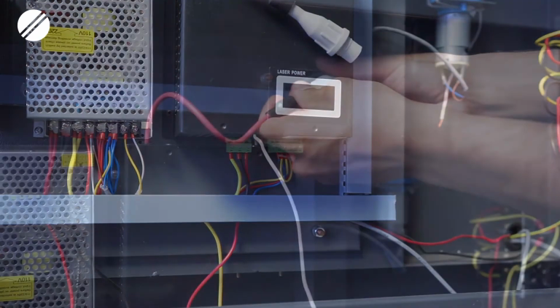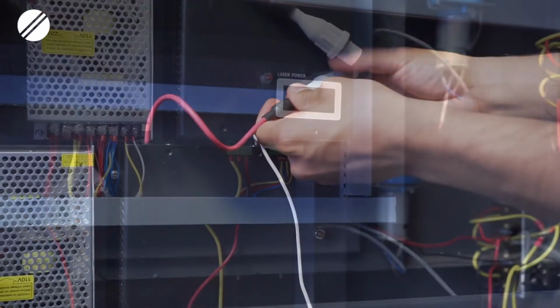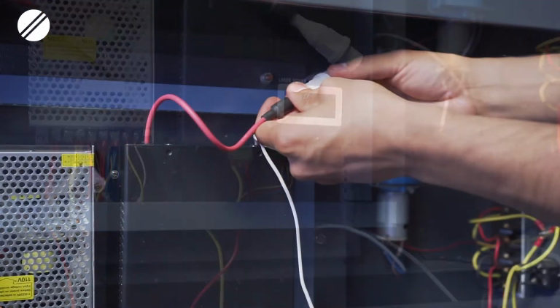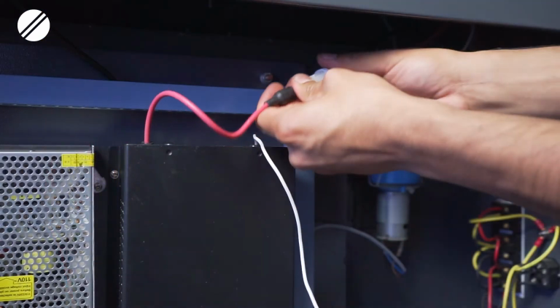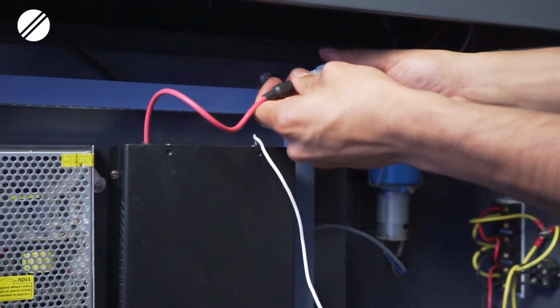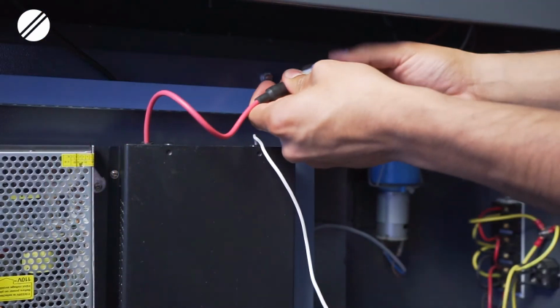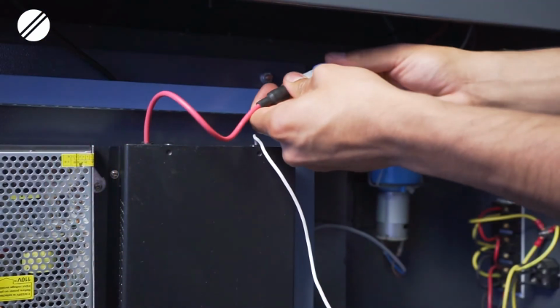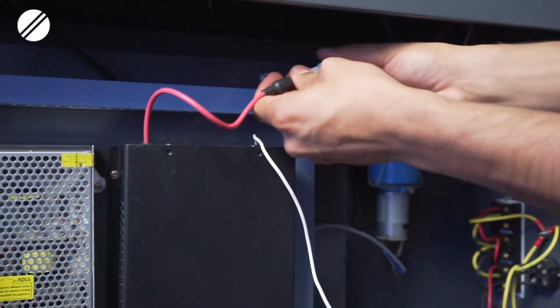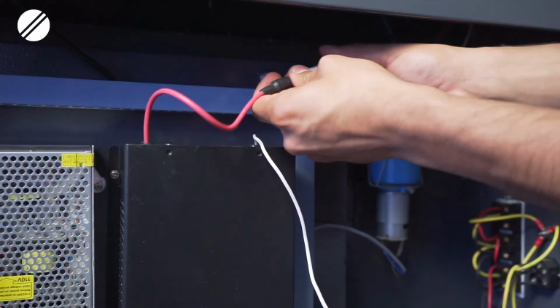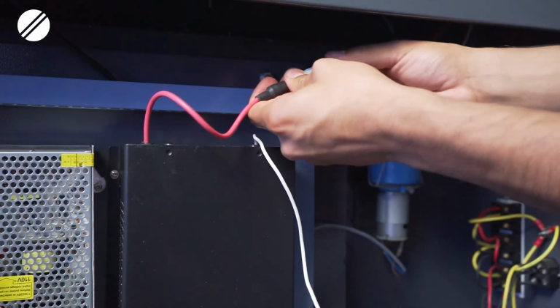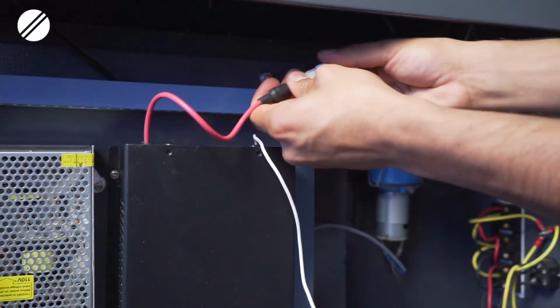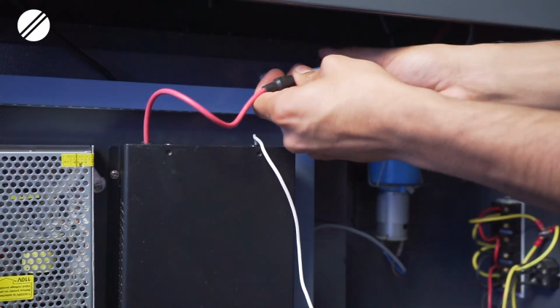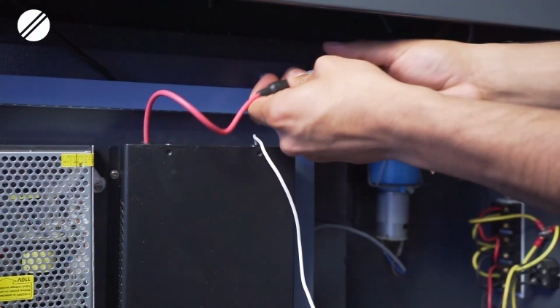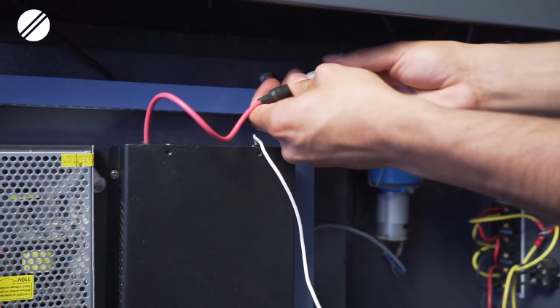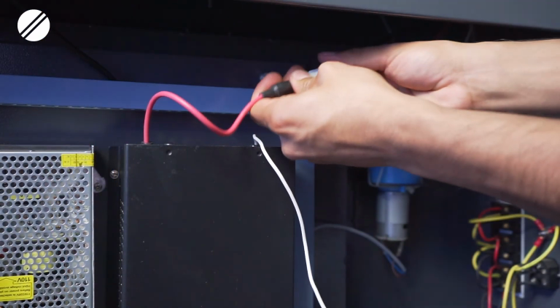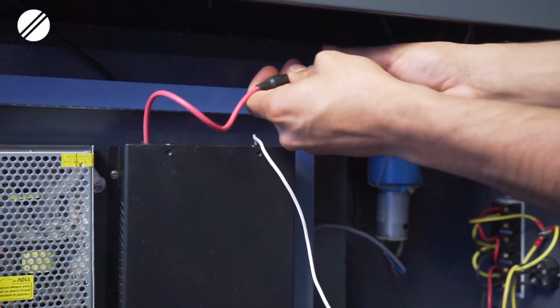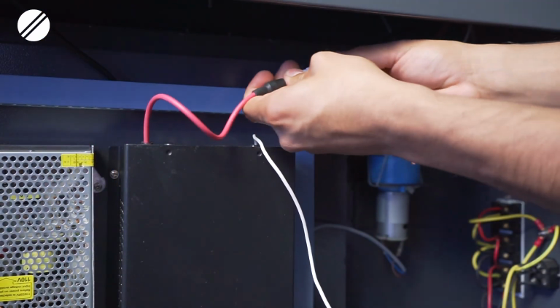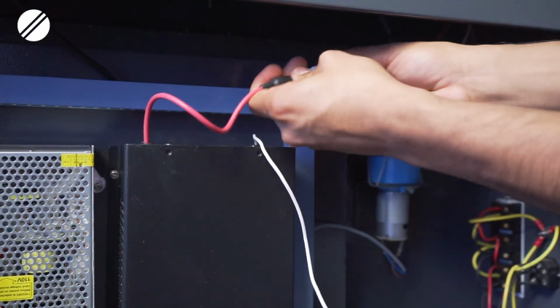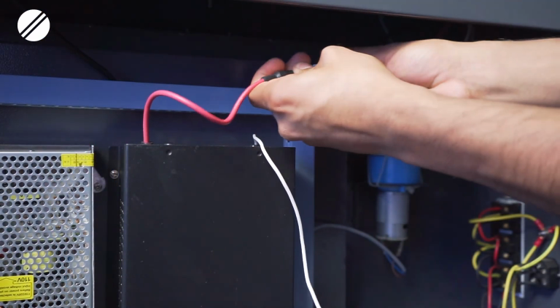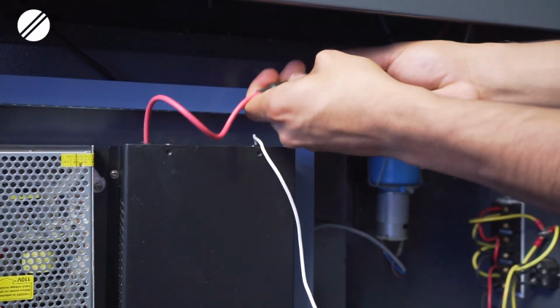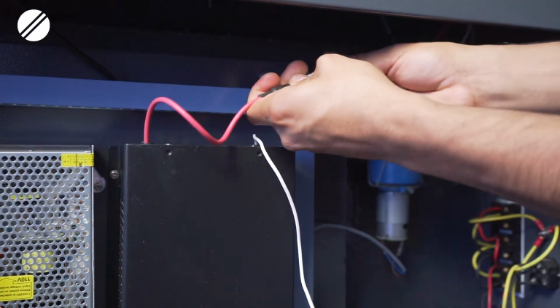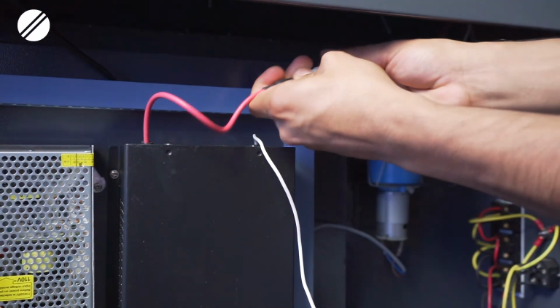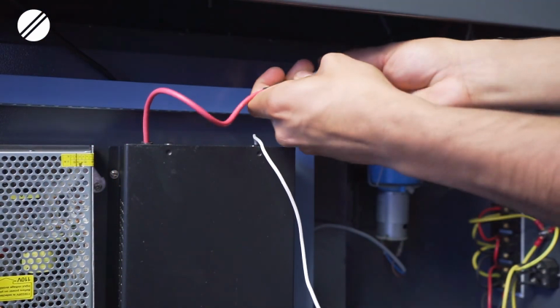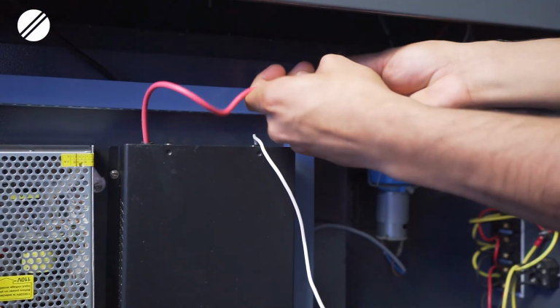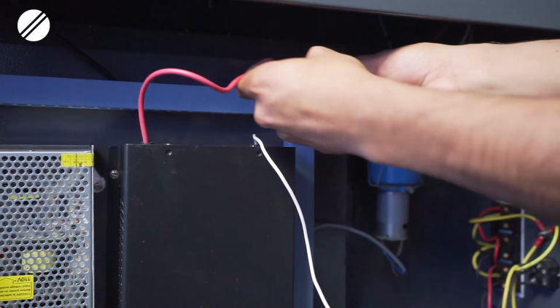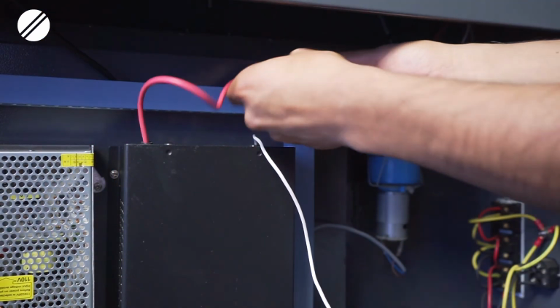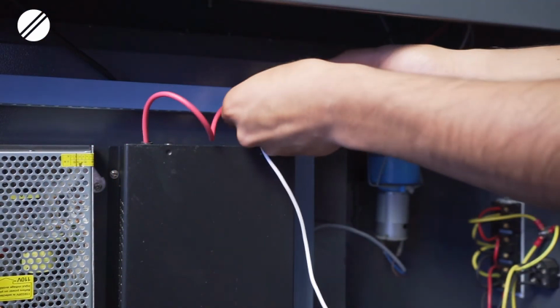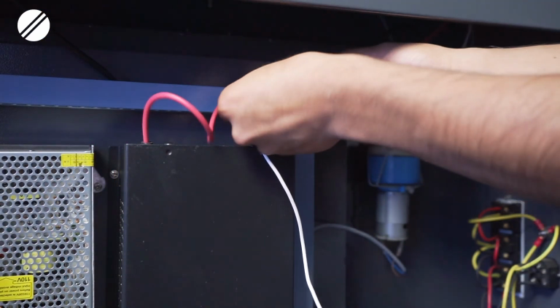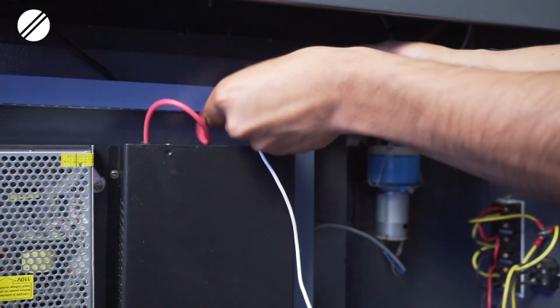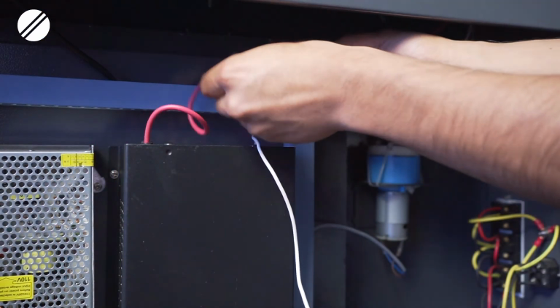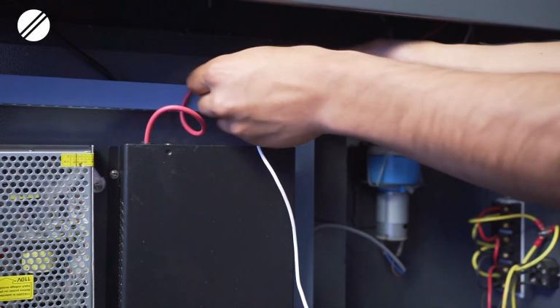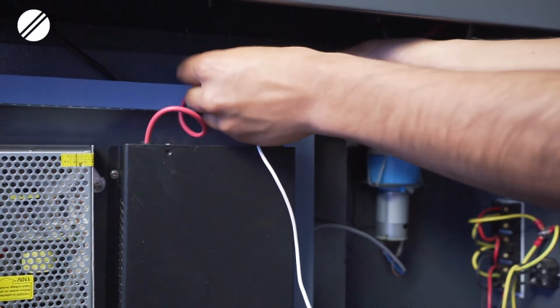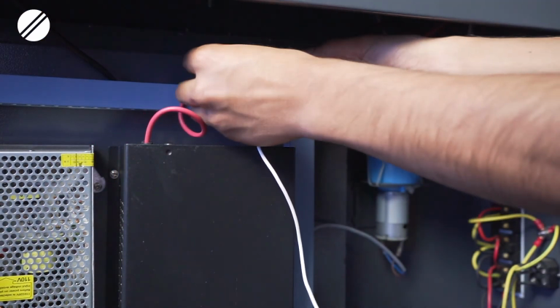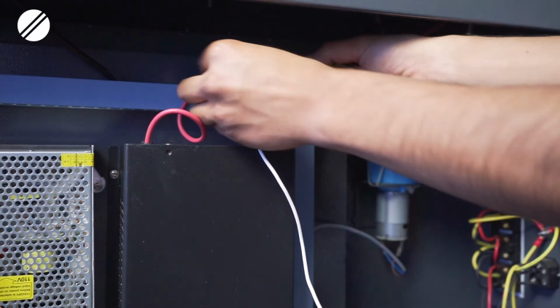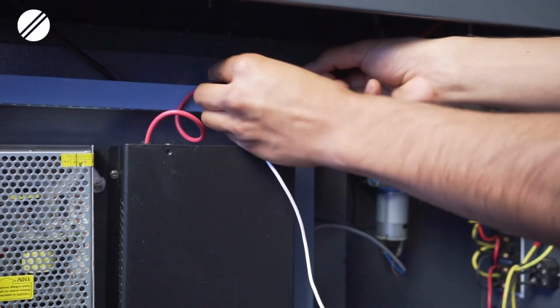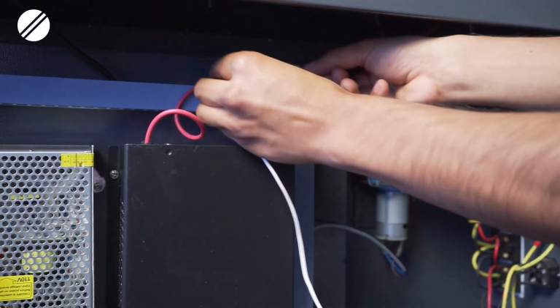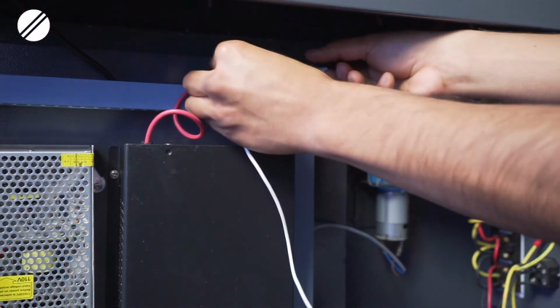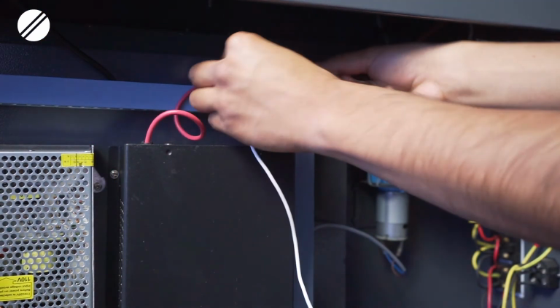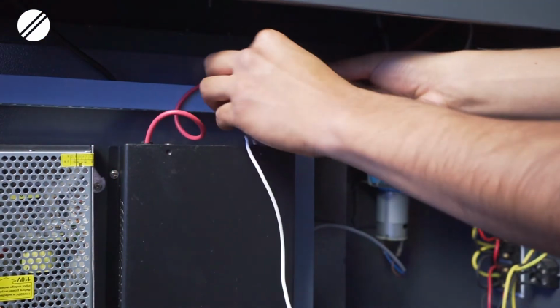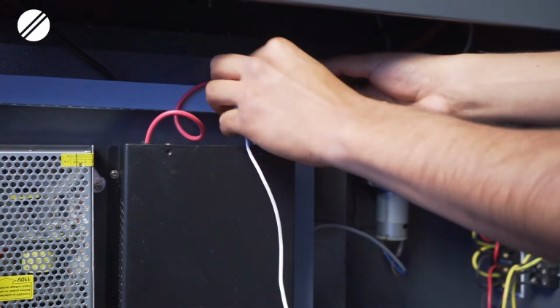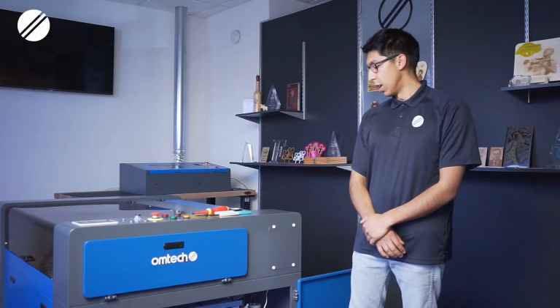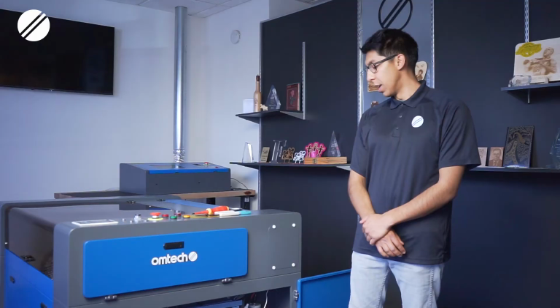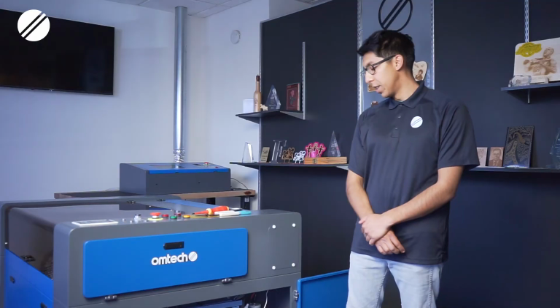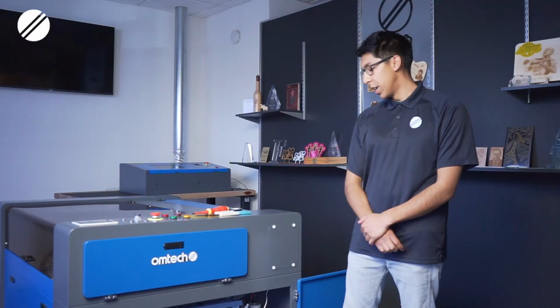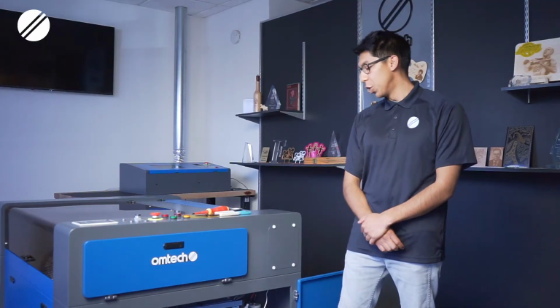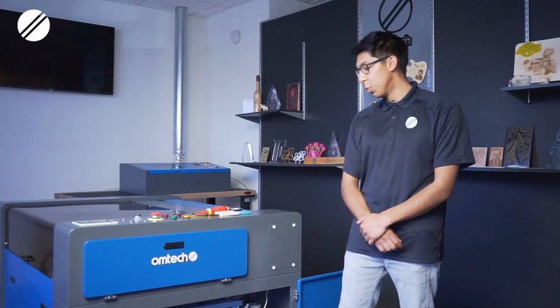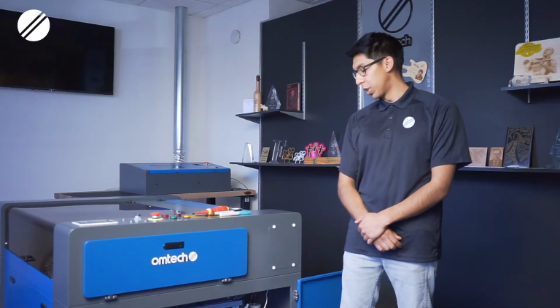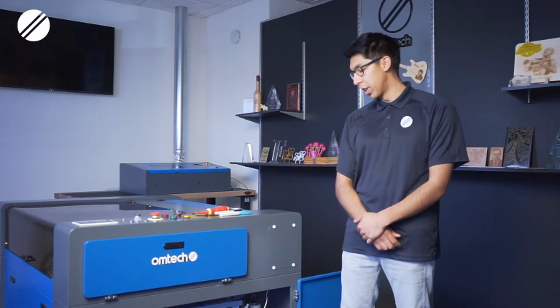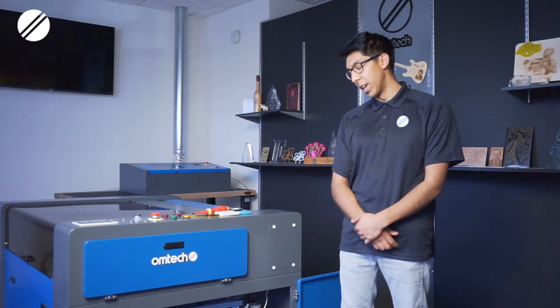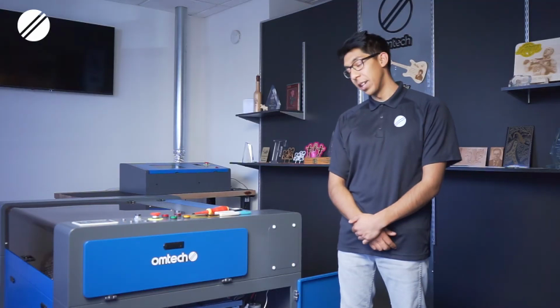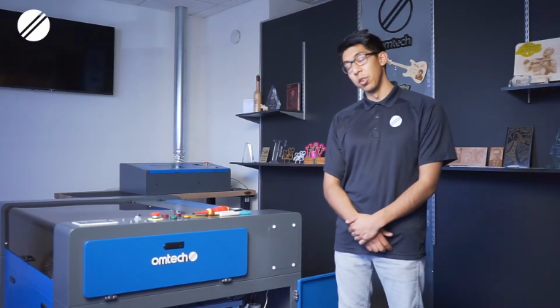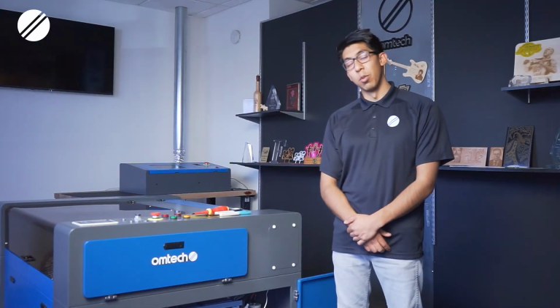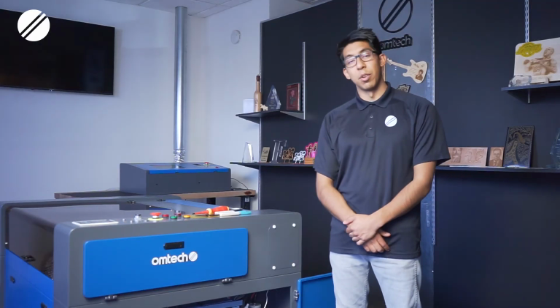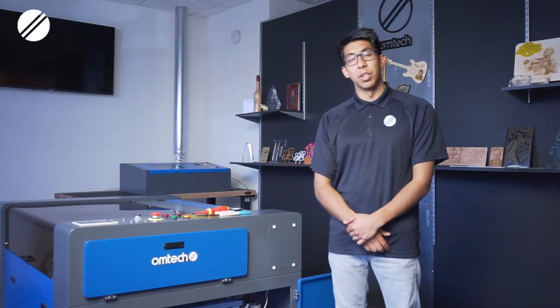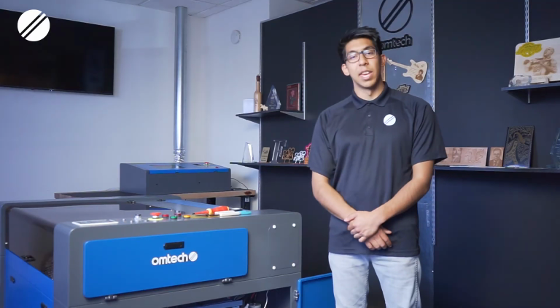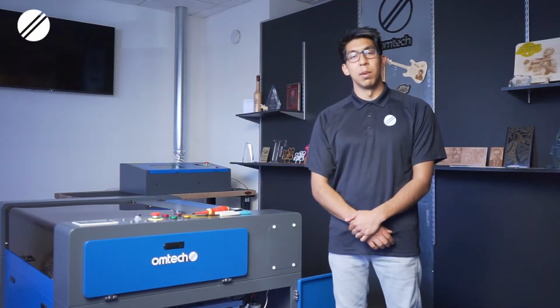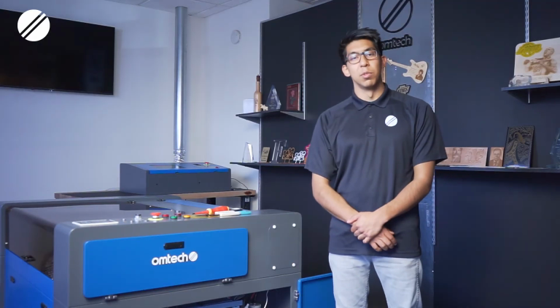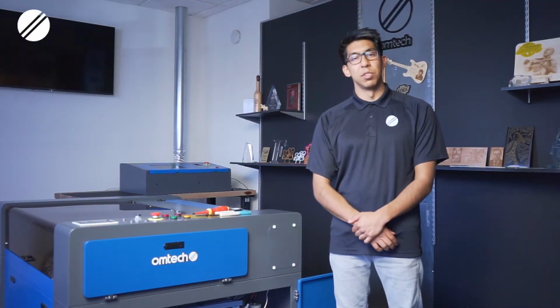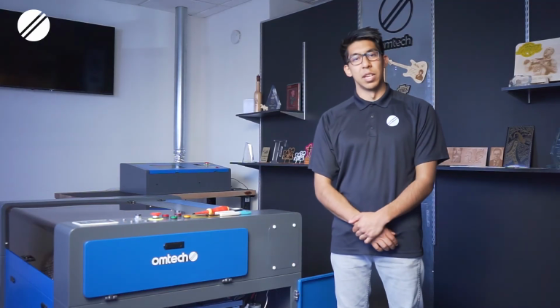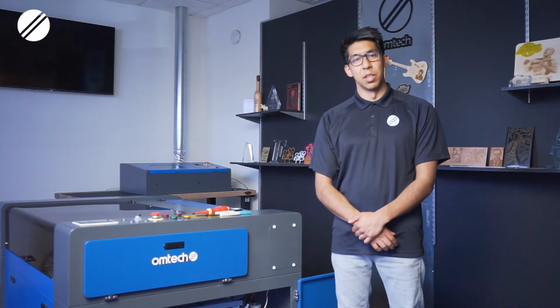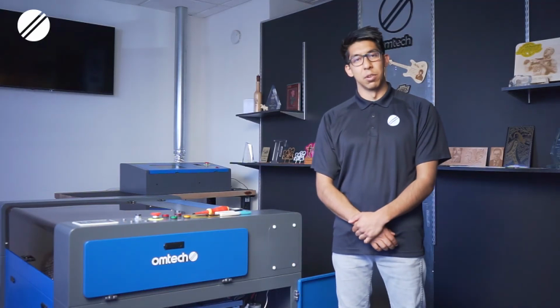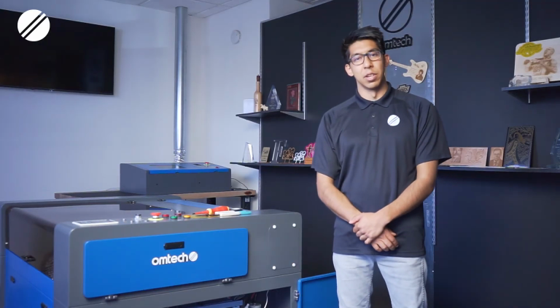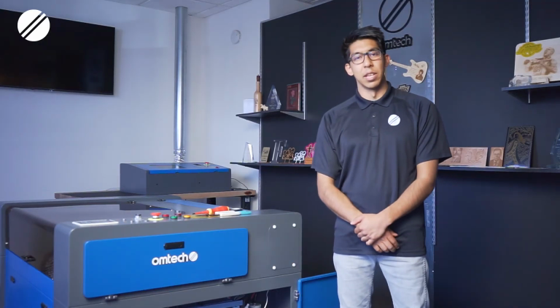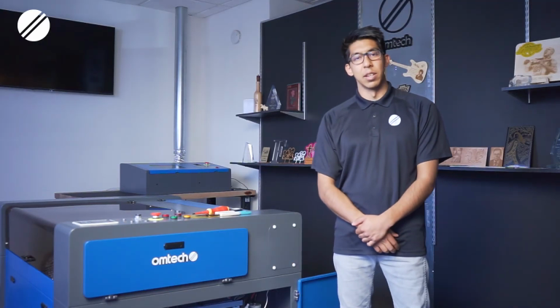You will then reconnect the bulb connections for the red power cables, and then you will connect the grounding cables together again.